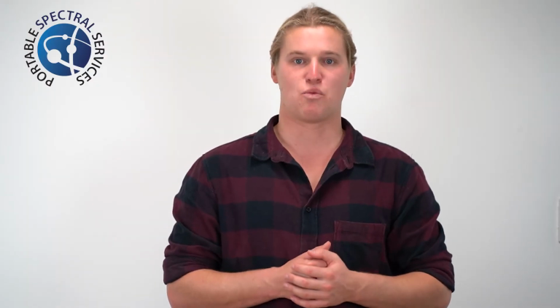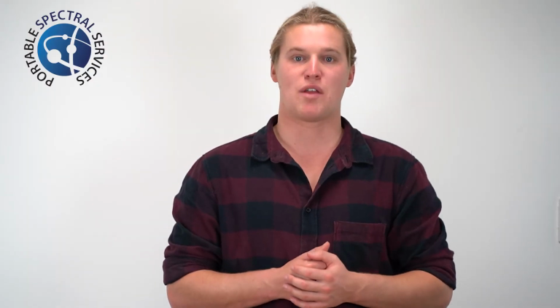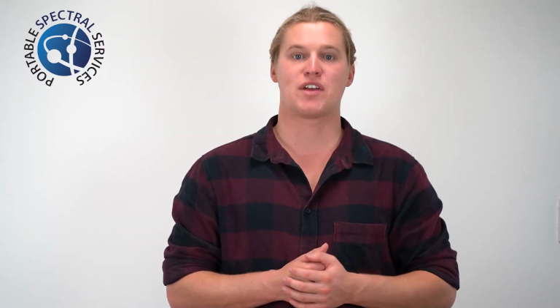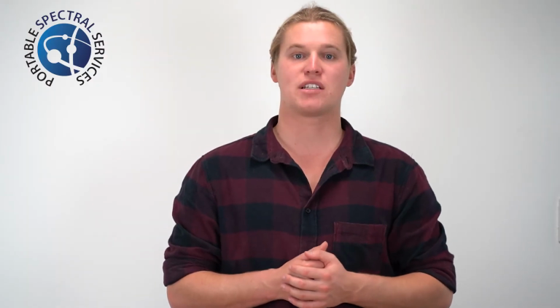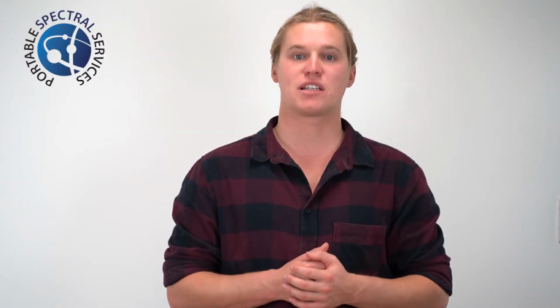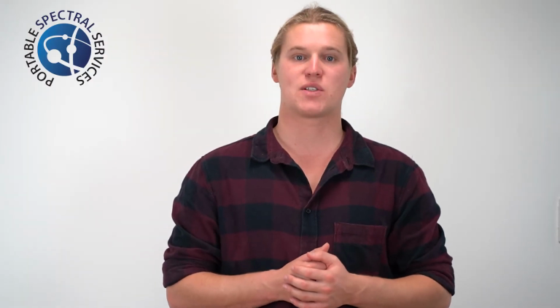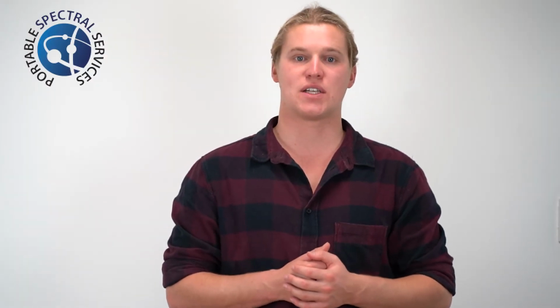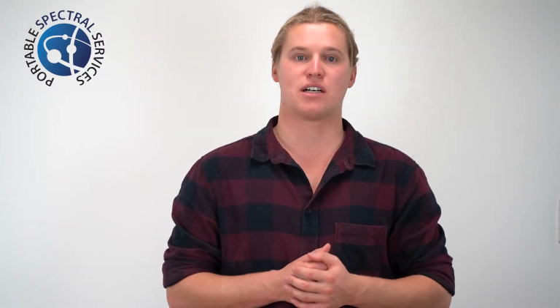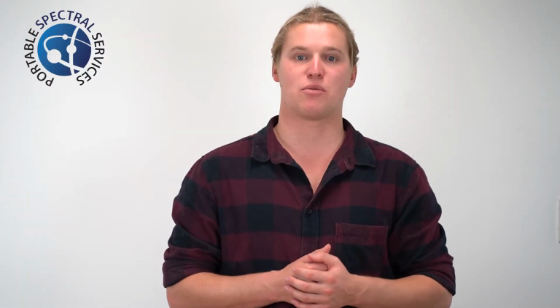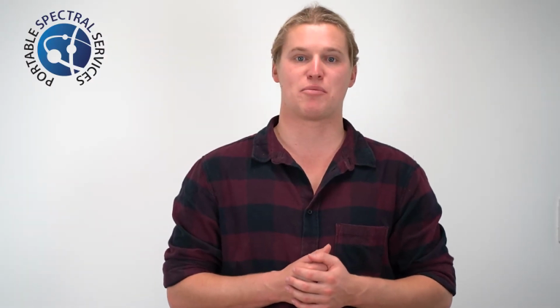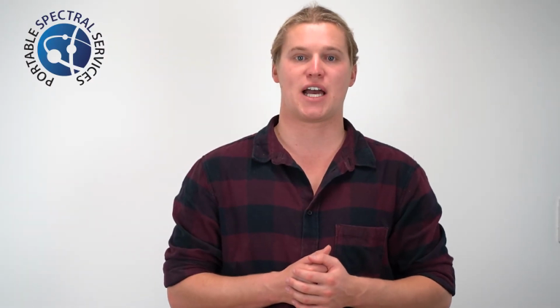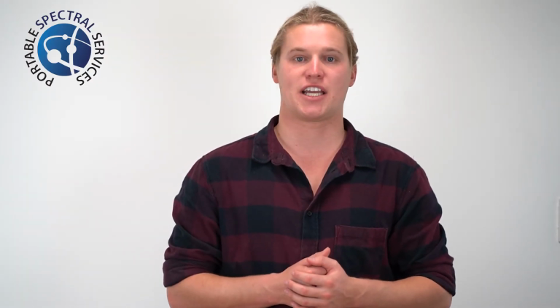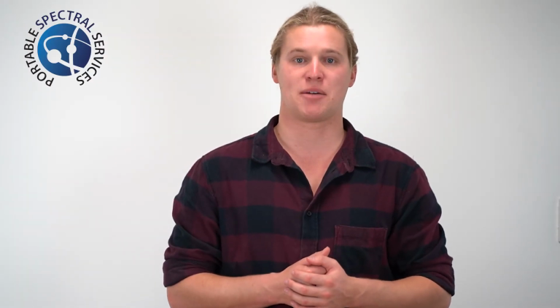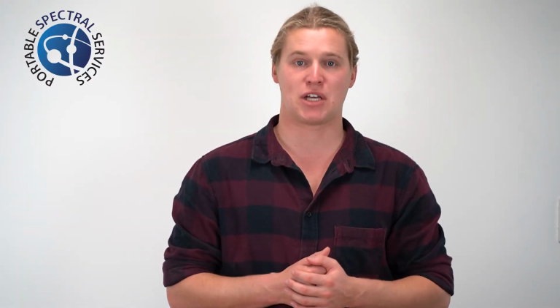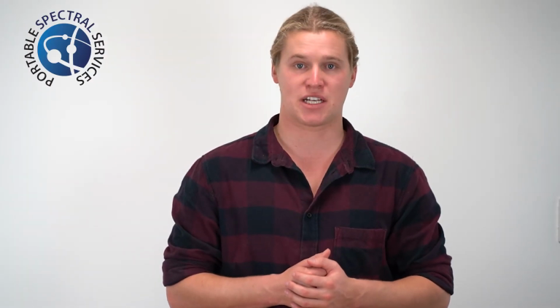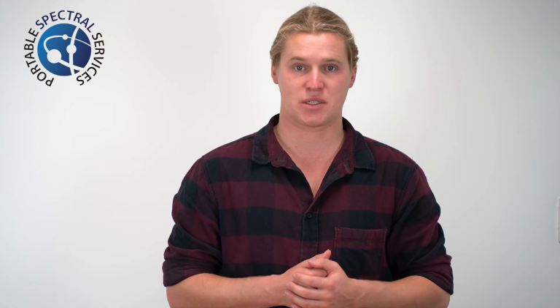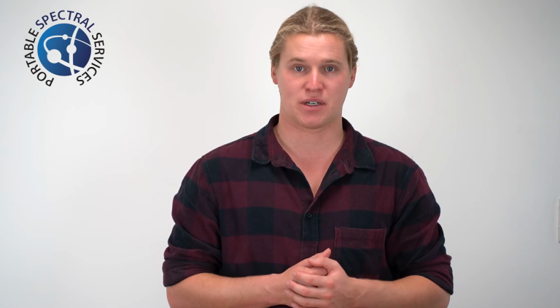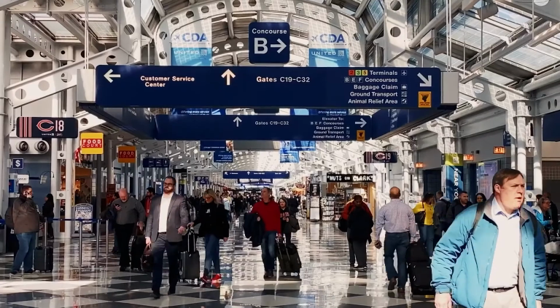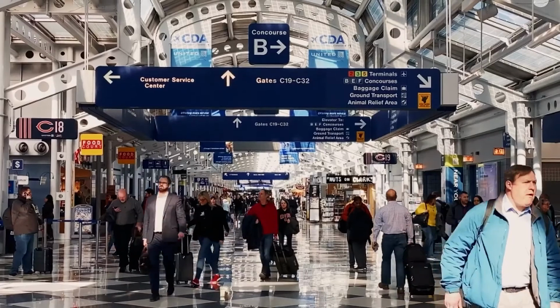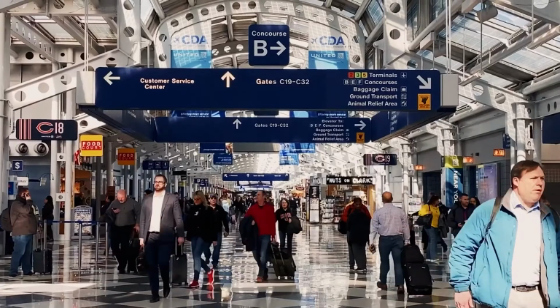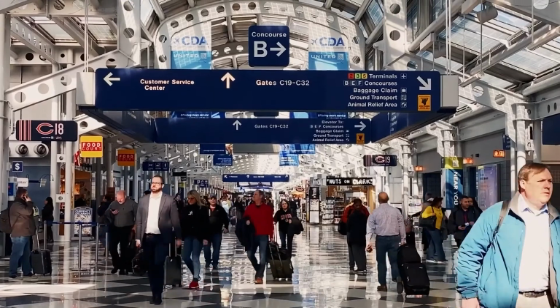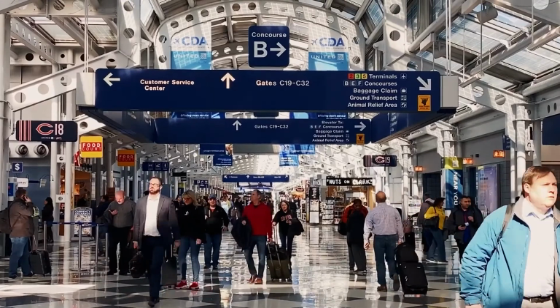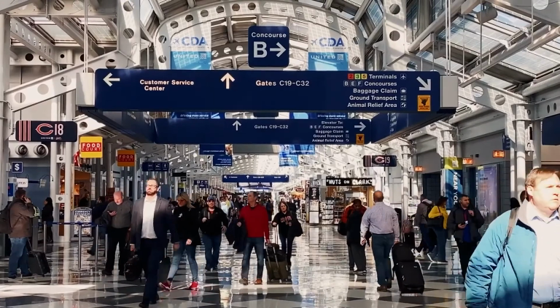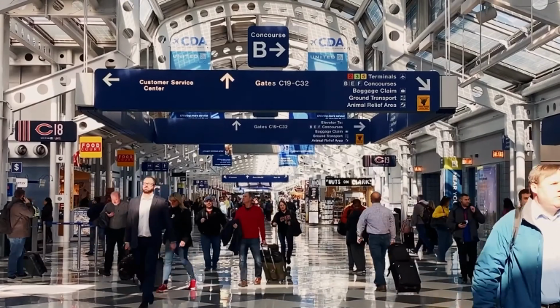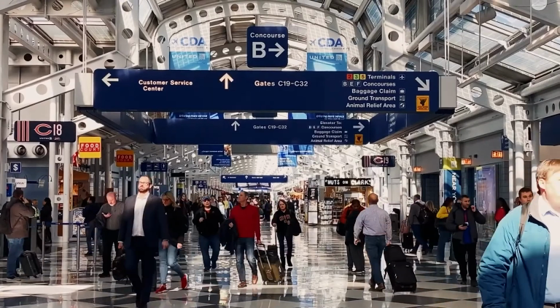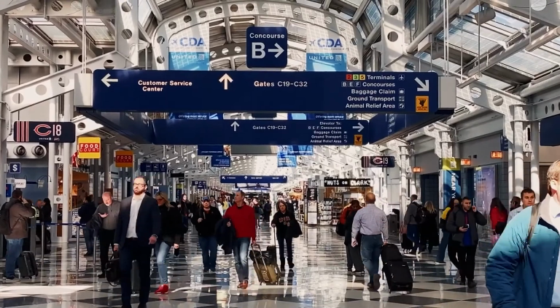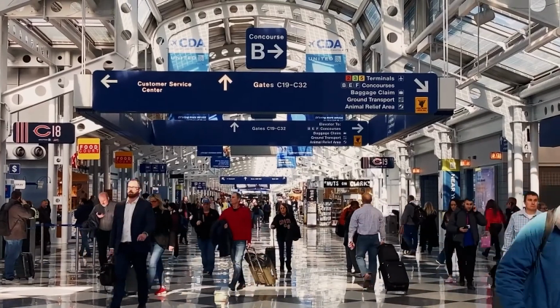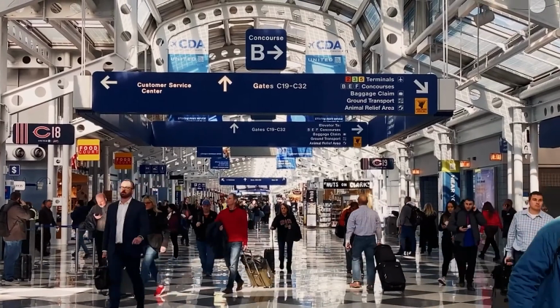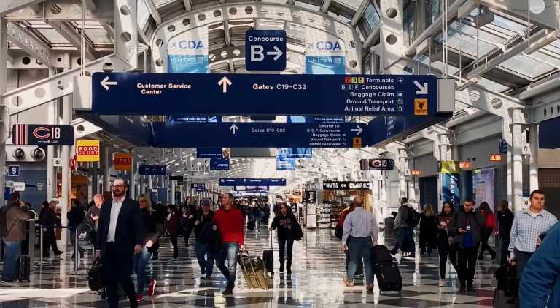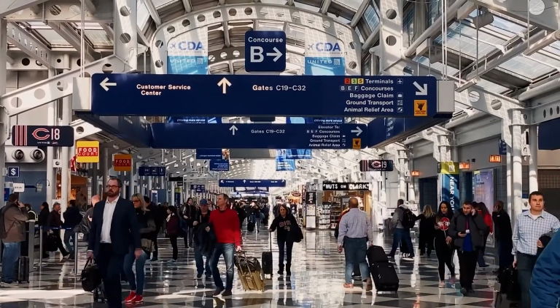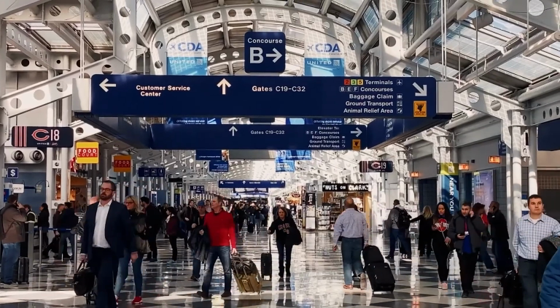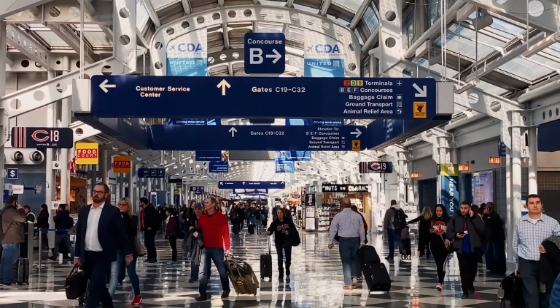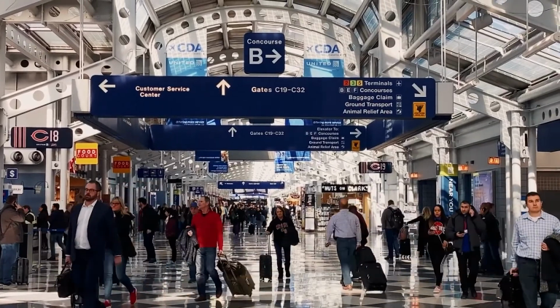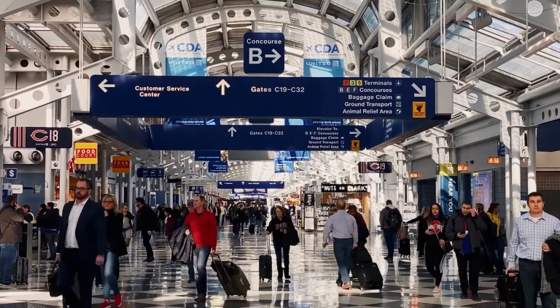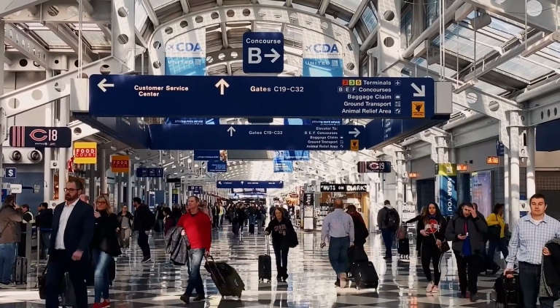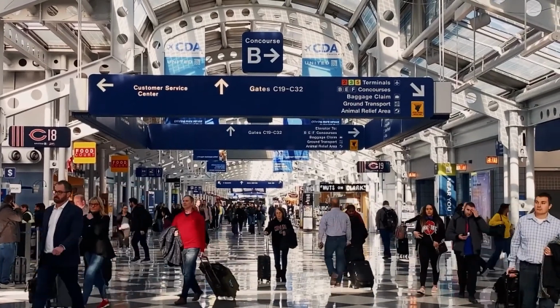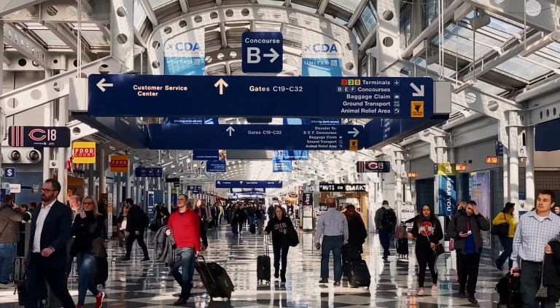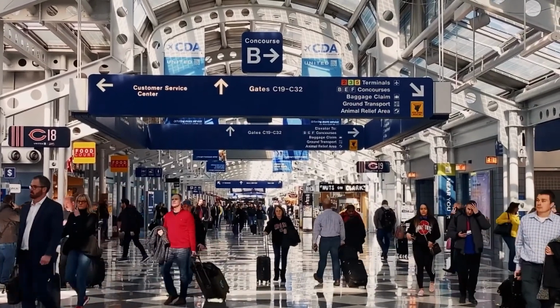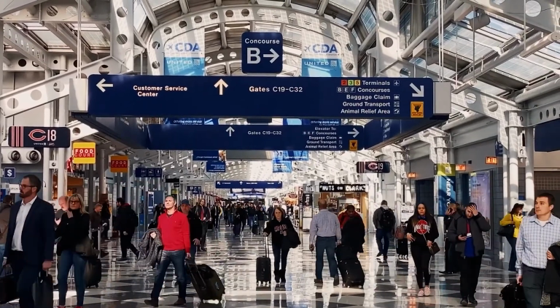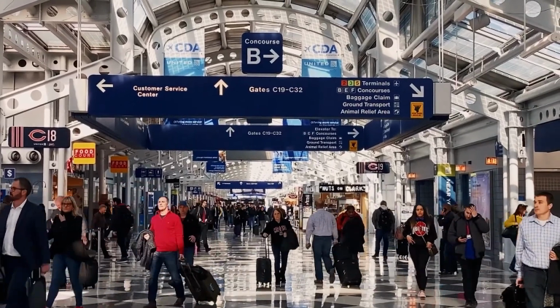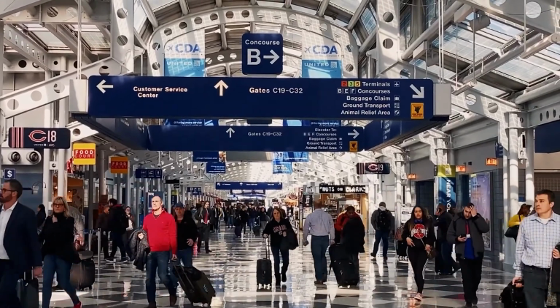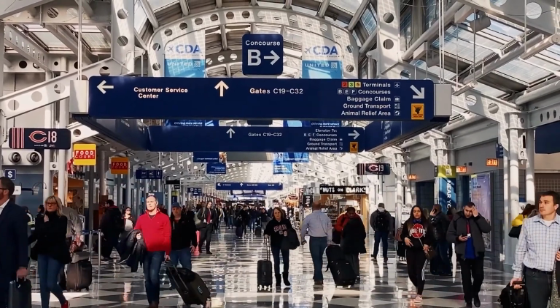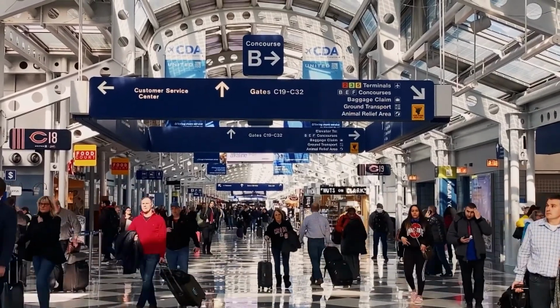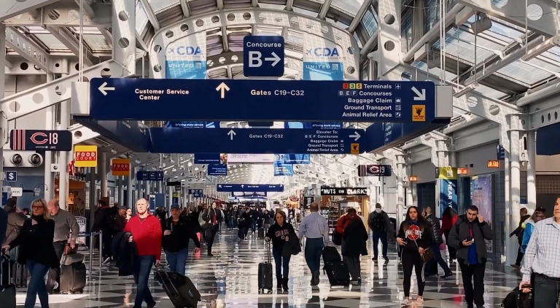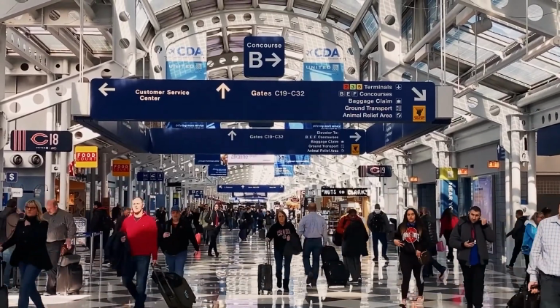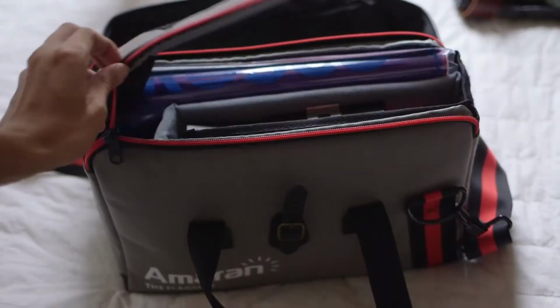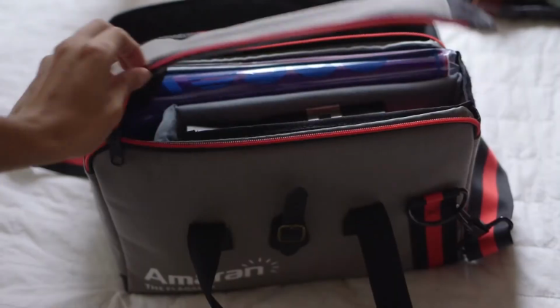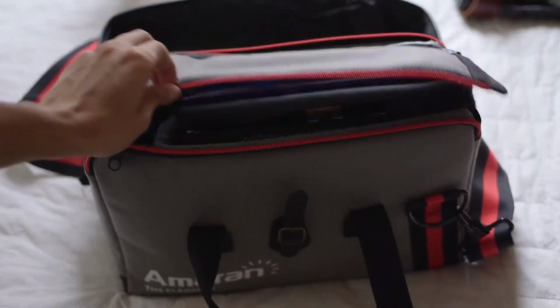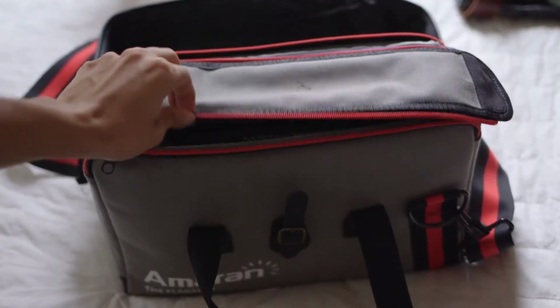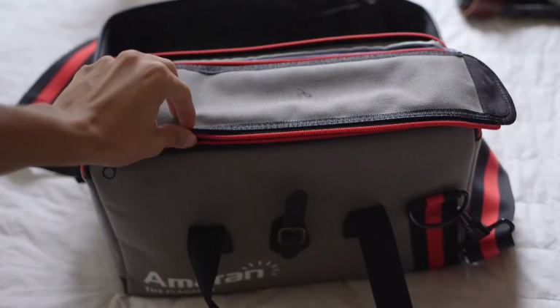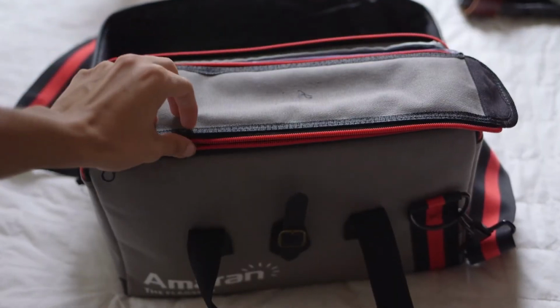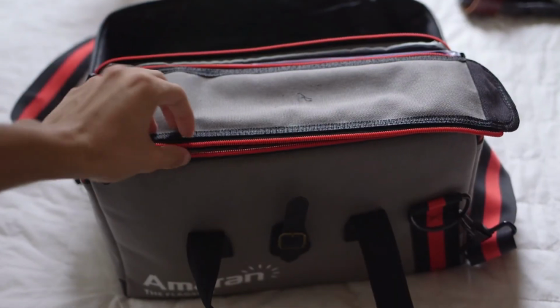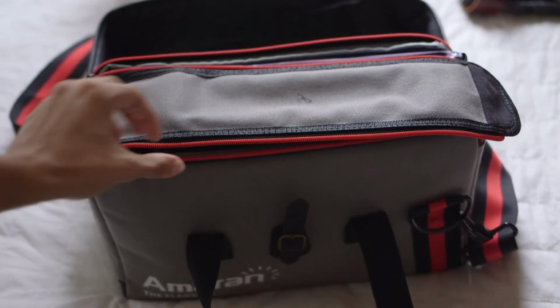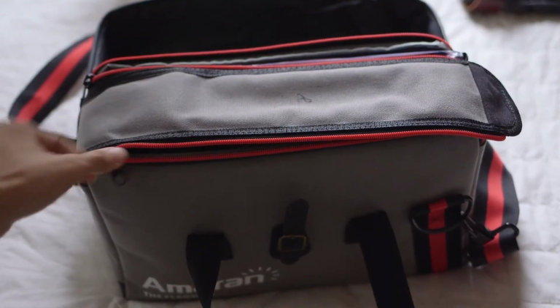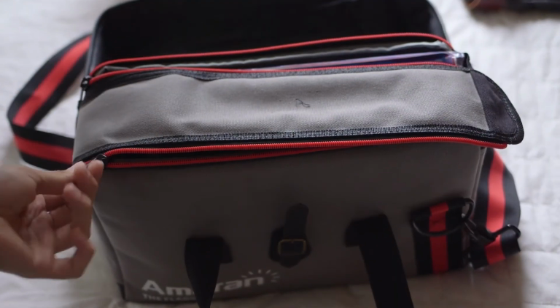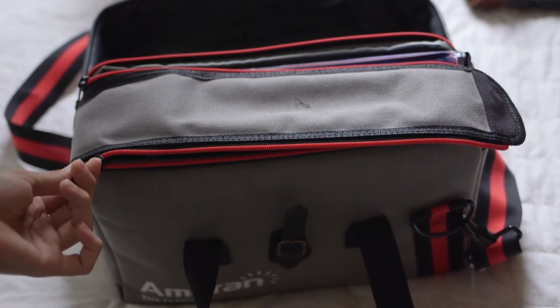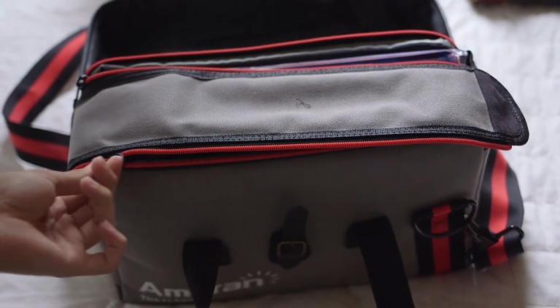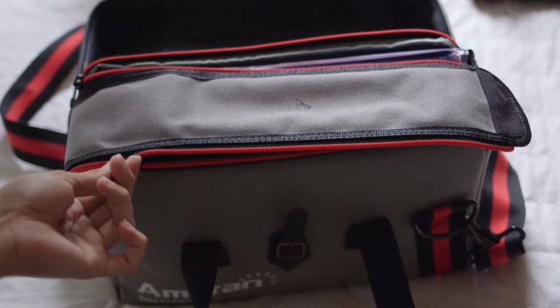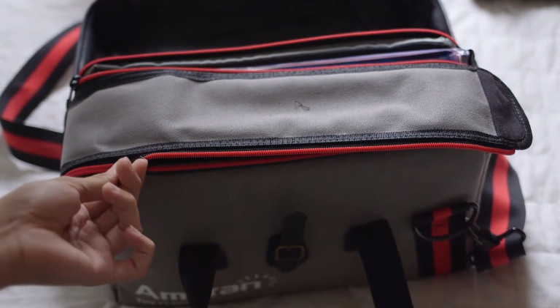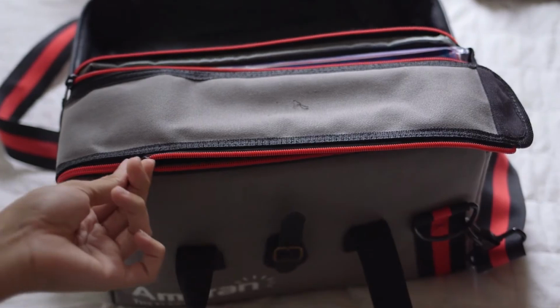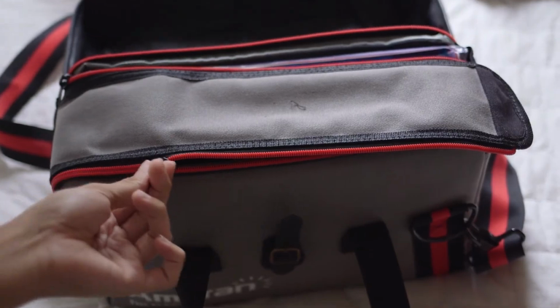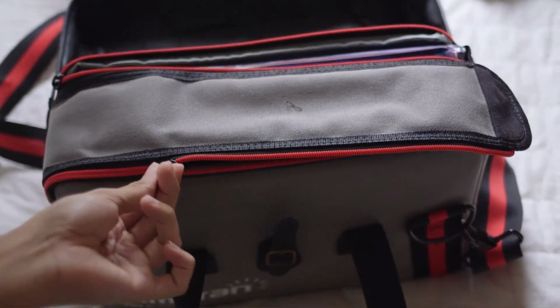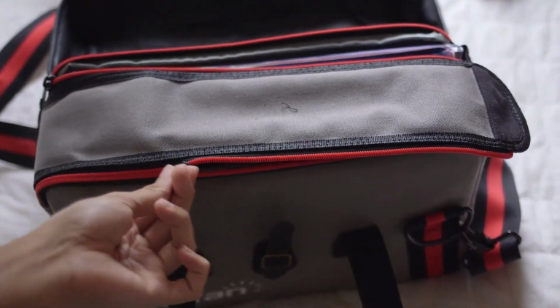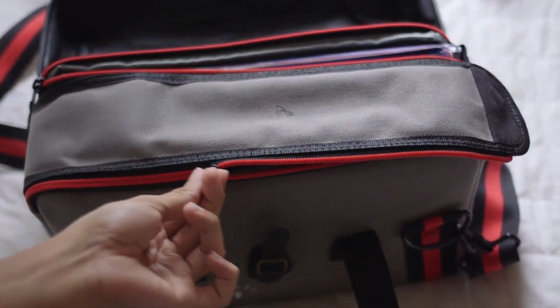One thing to consider when packing up your XRF: if you're flying domestically within Australia, be sure to take your lithium battery out of the case and put it in your carry-on.